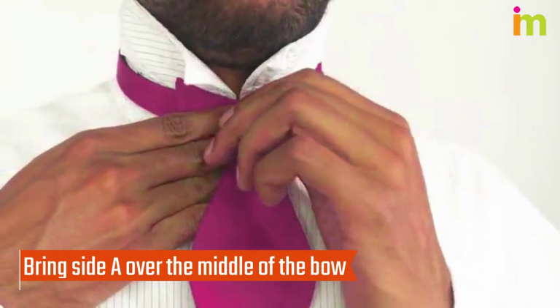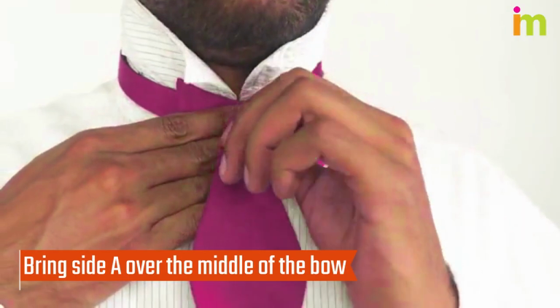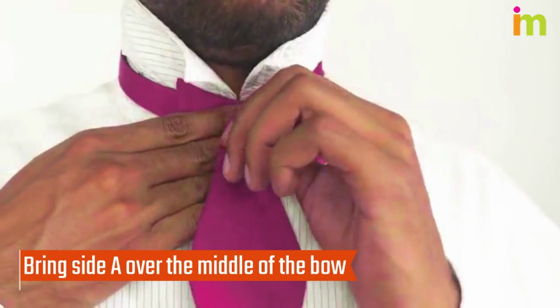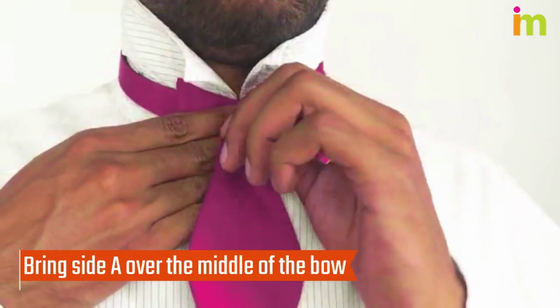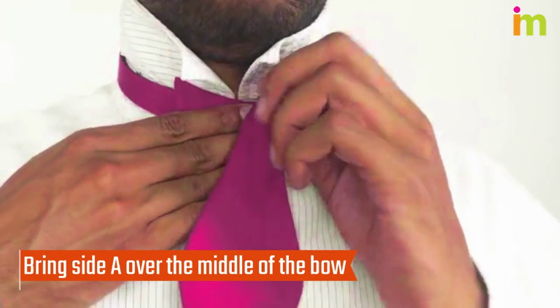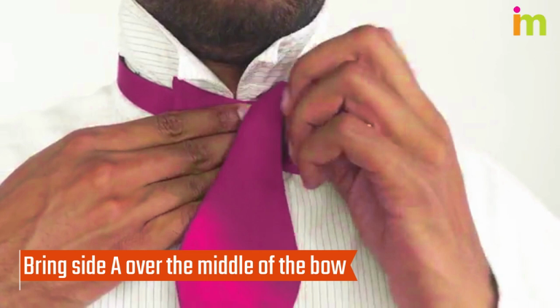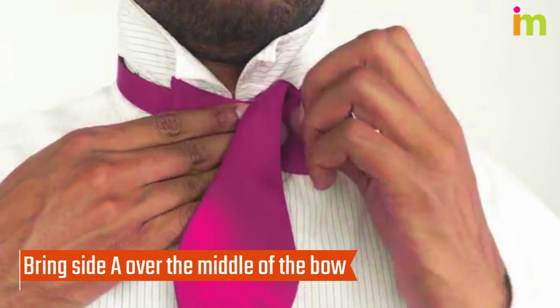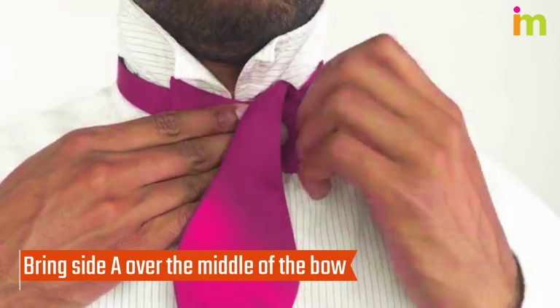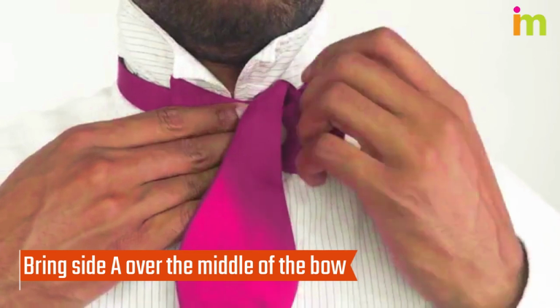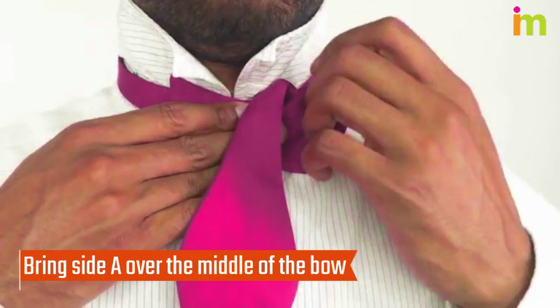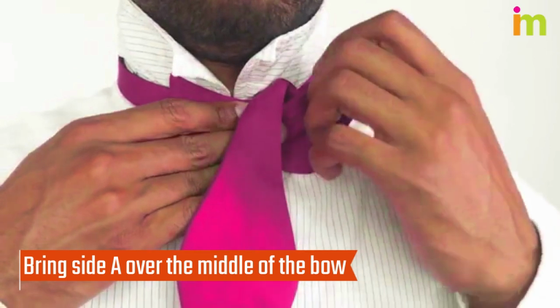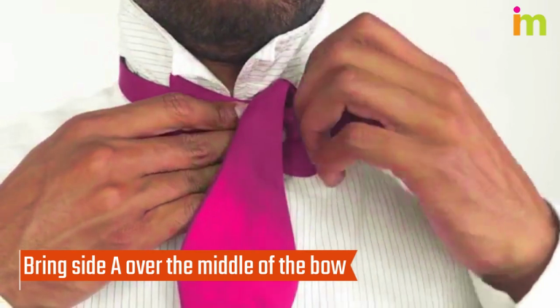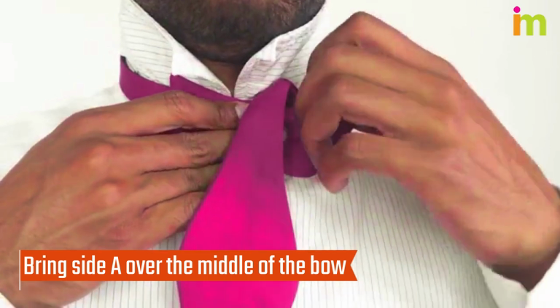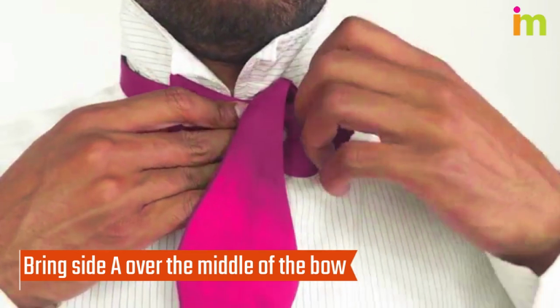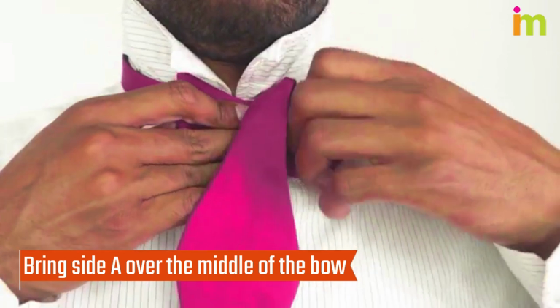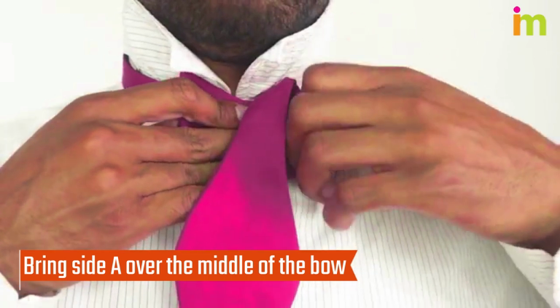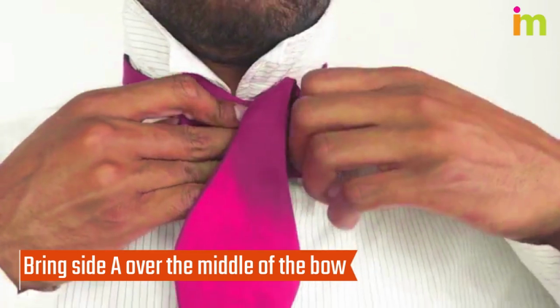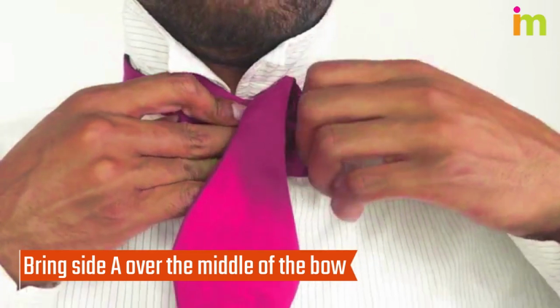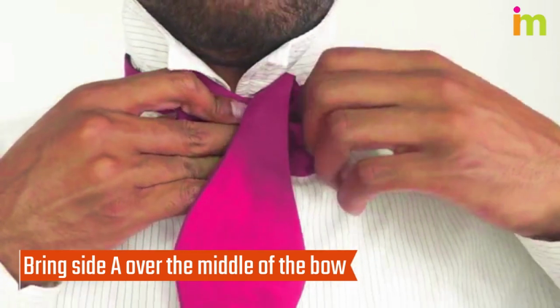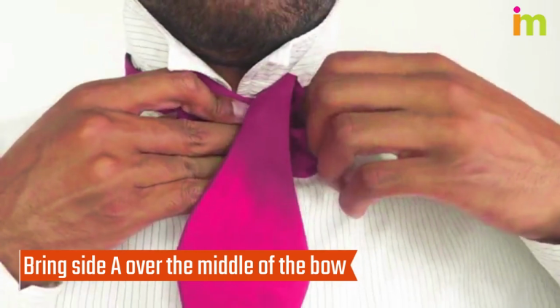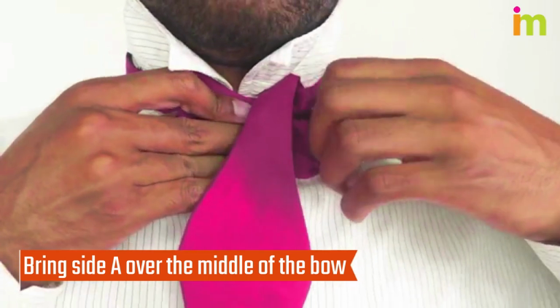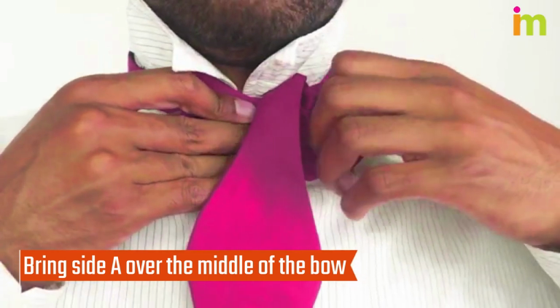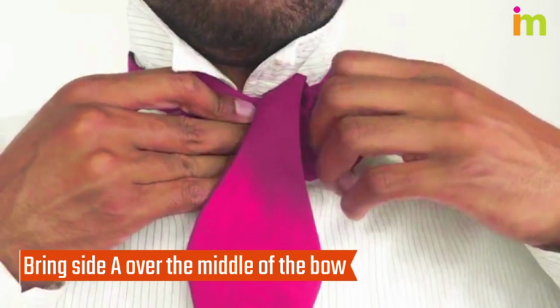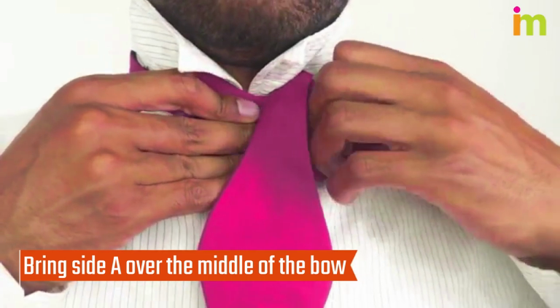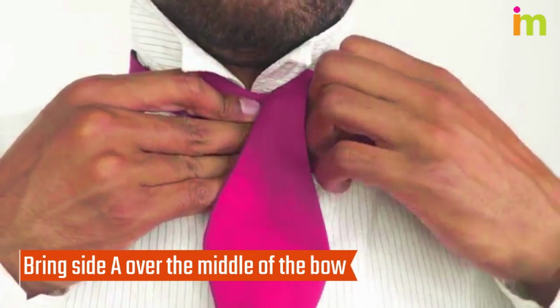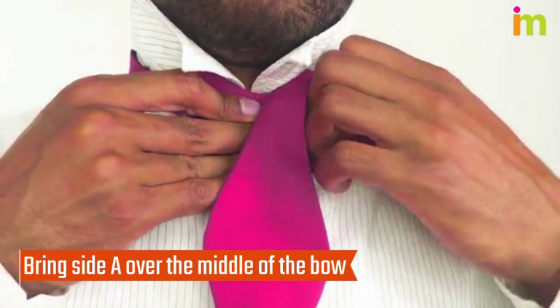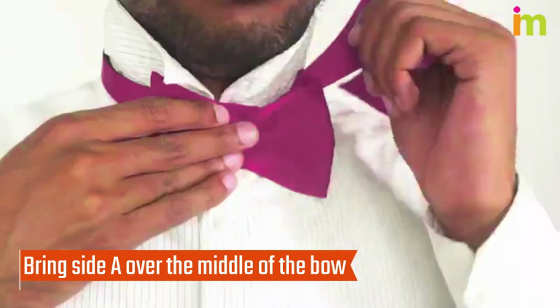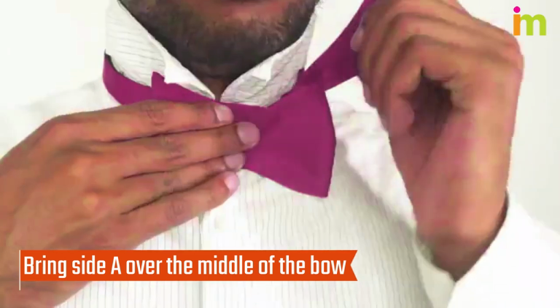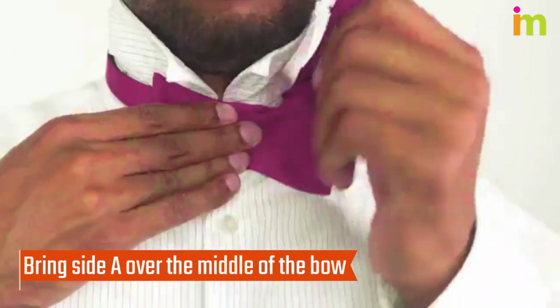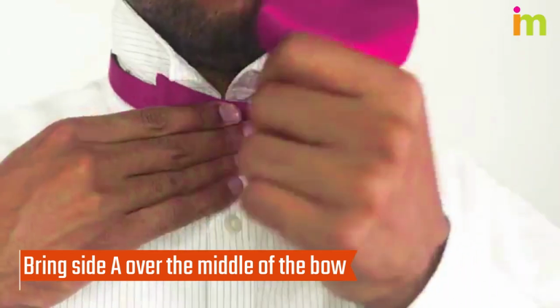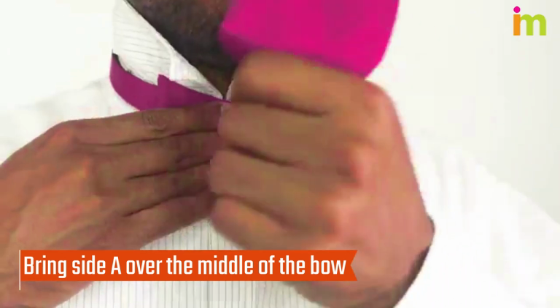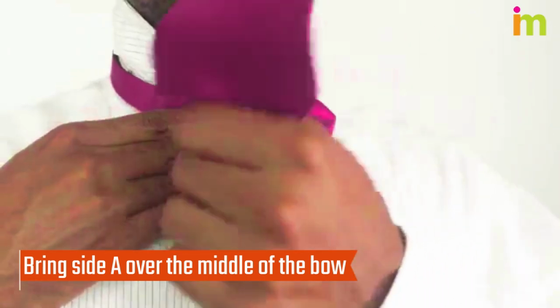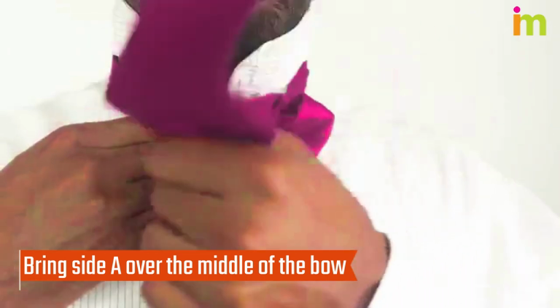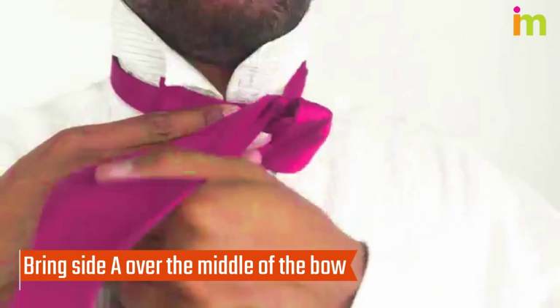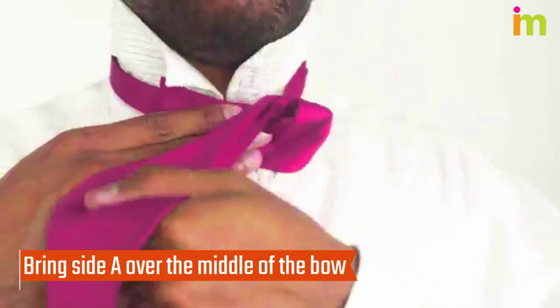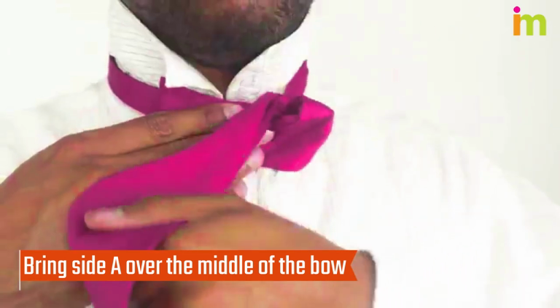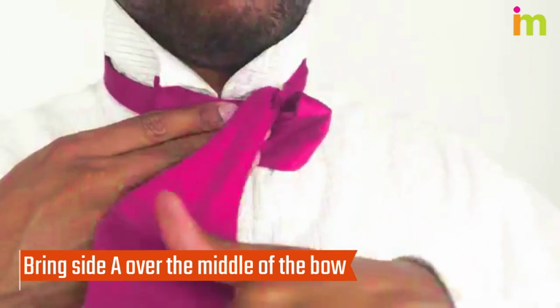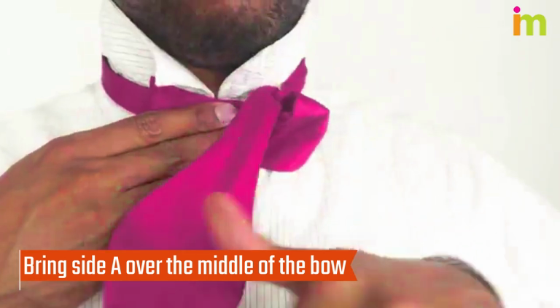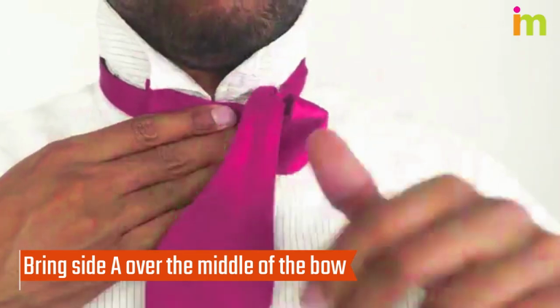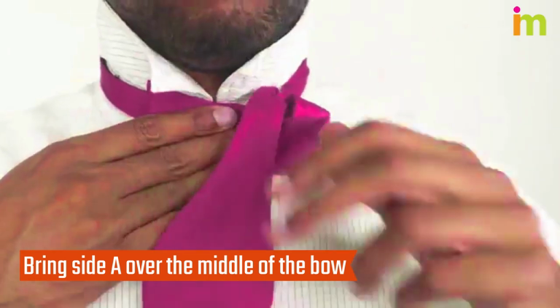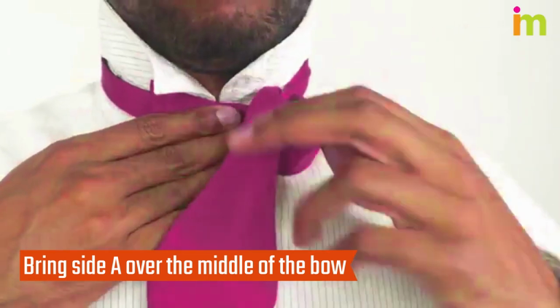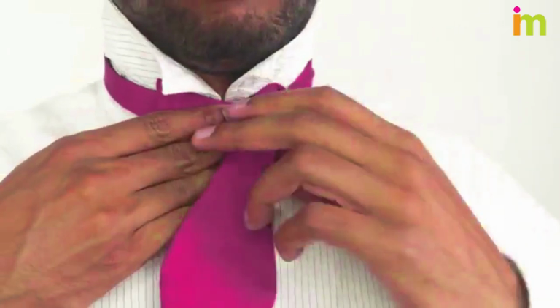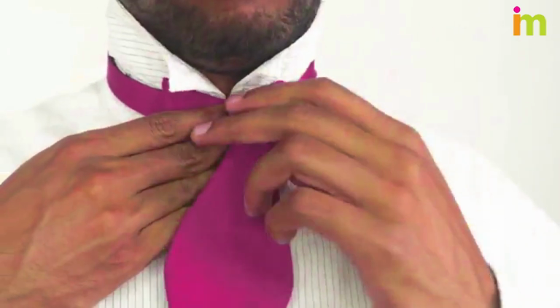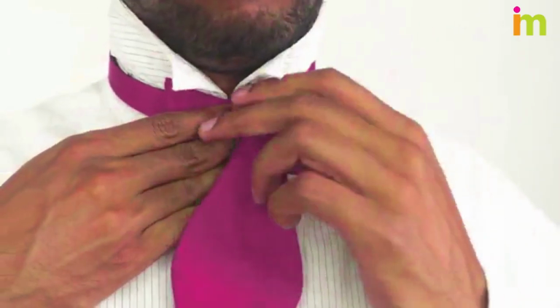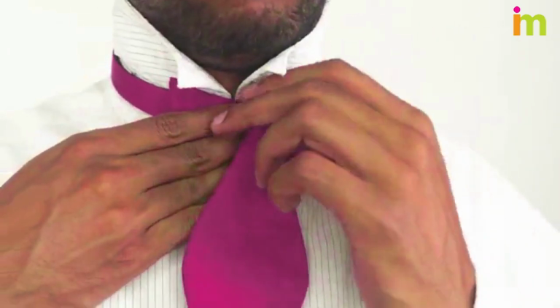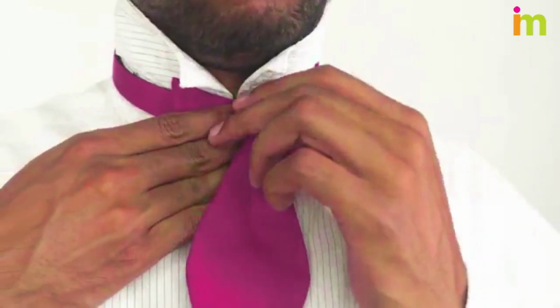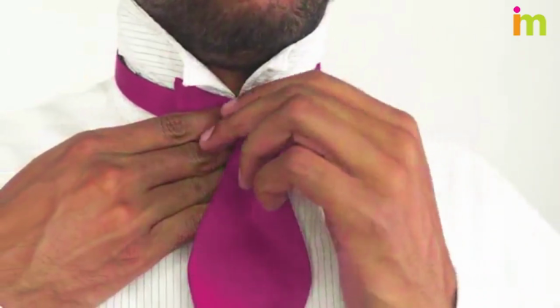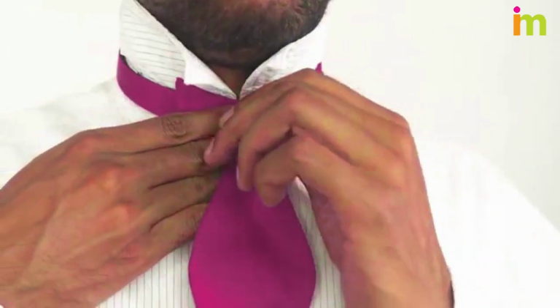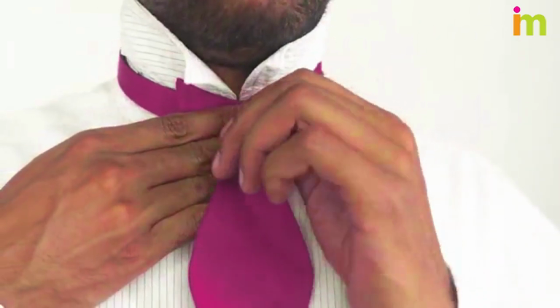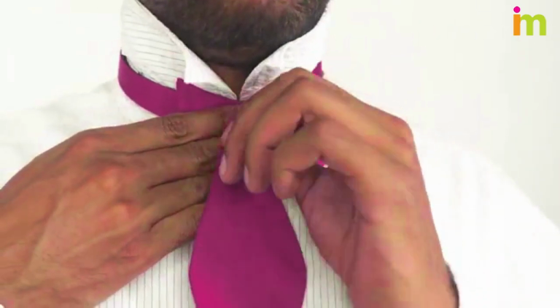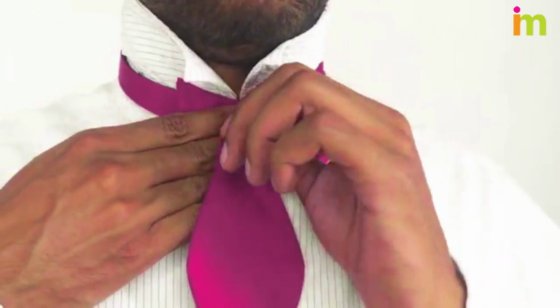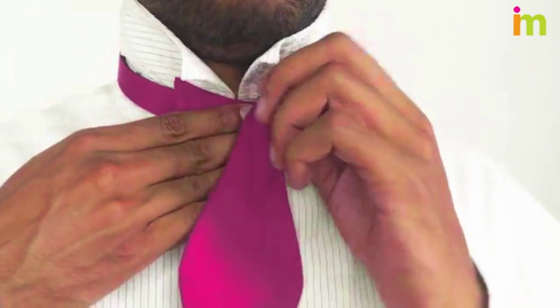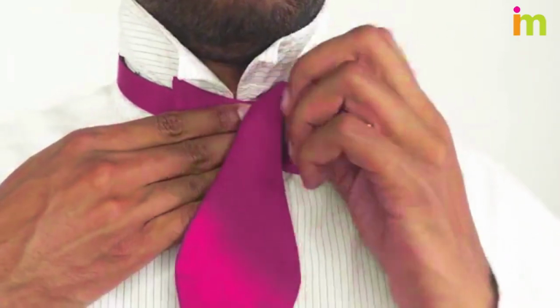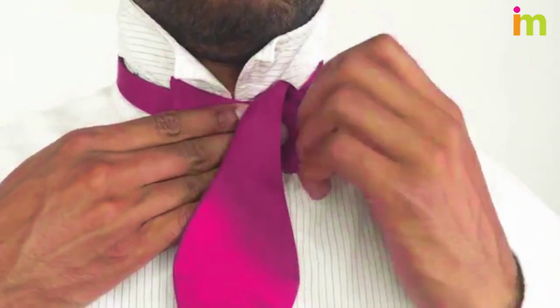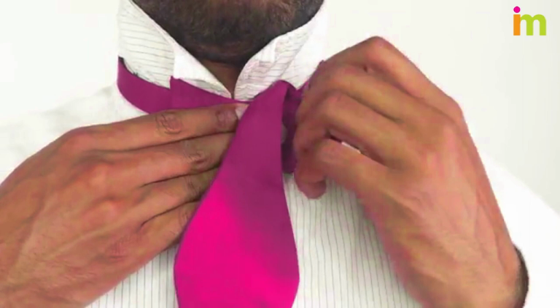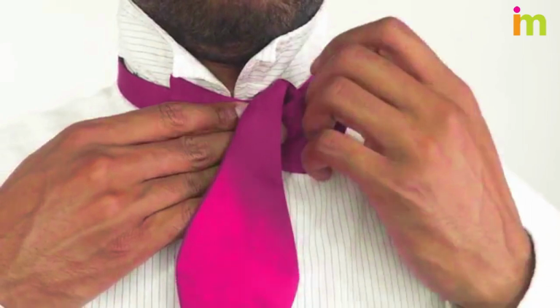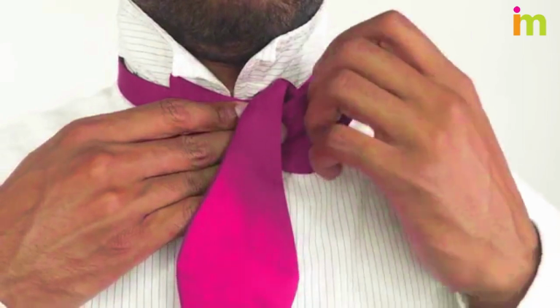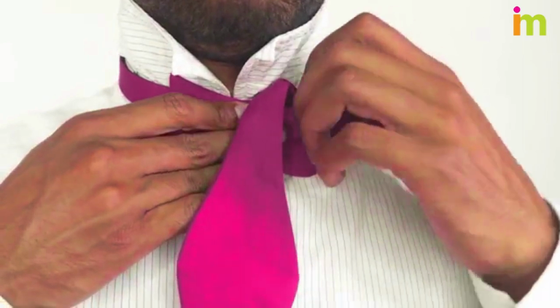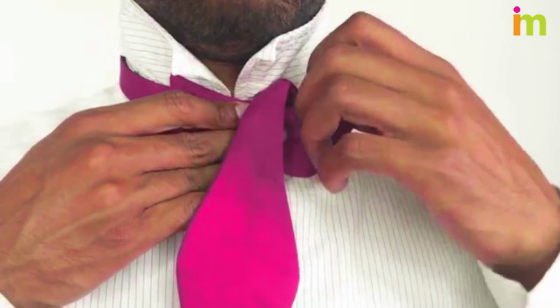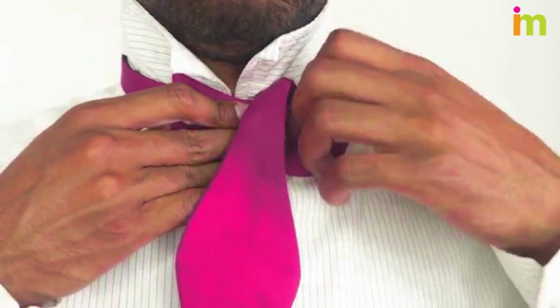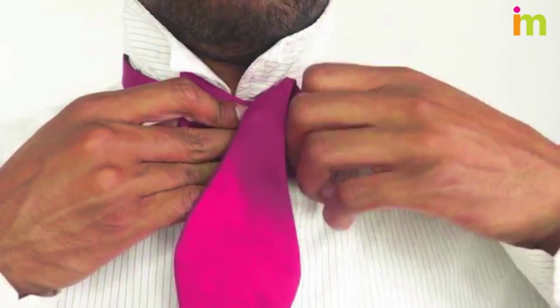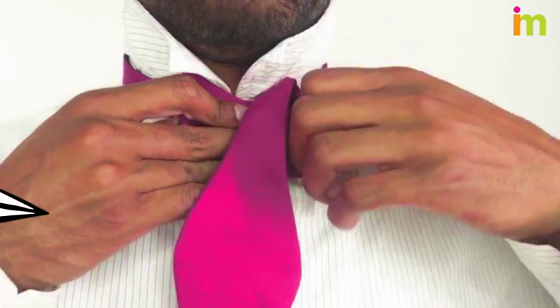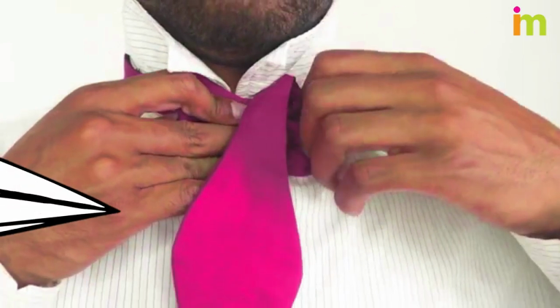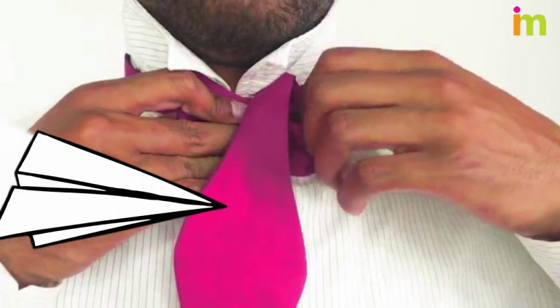Take the longer end off your shoulder and drape it over the skinniest part of the bow shape you just made. Make sure the pattern side faces out and lies flat on the bow.